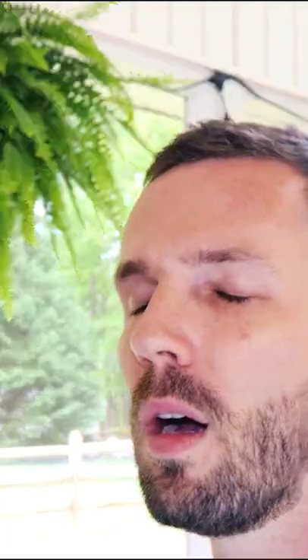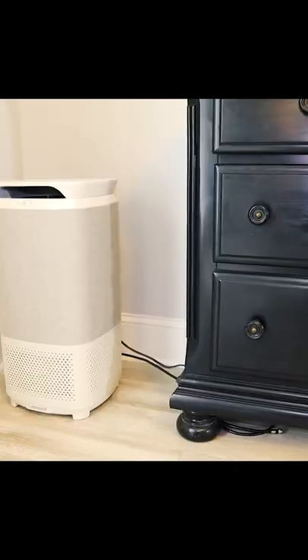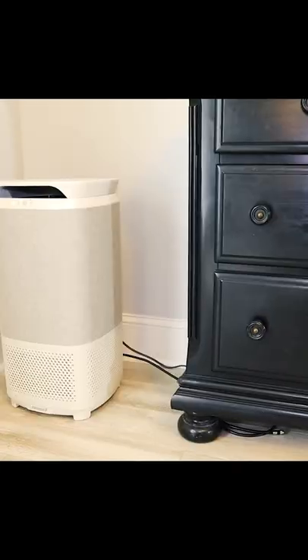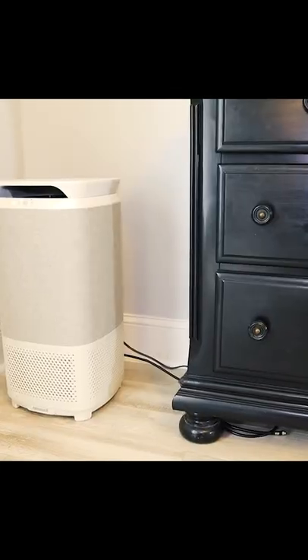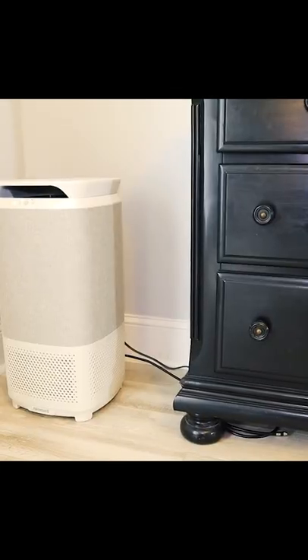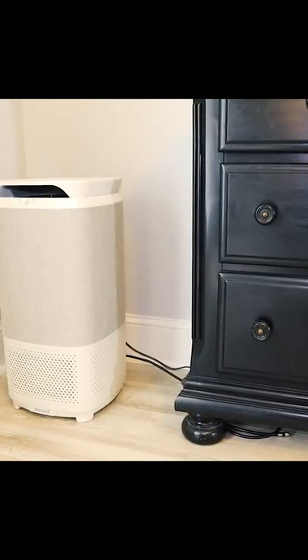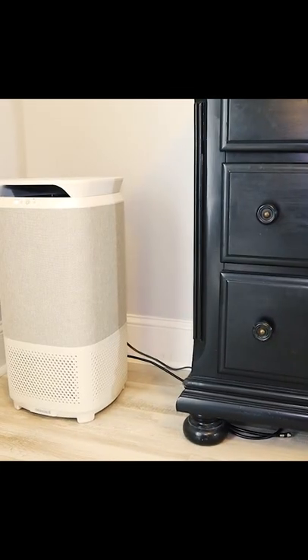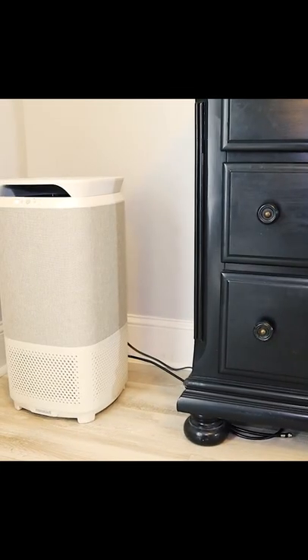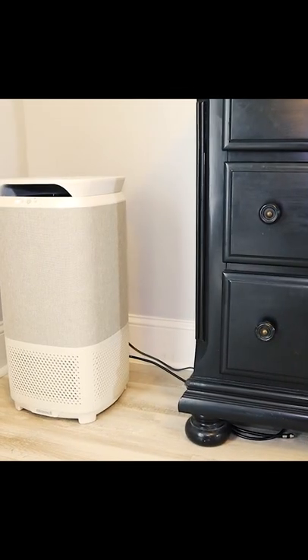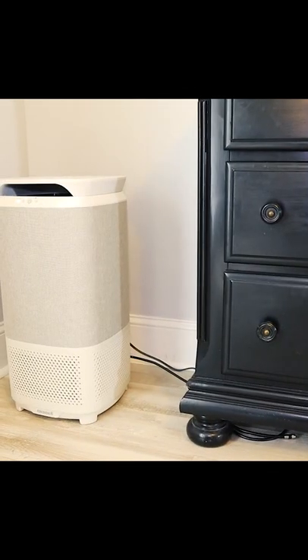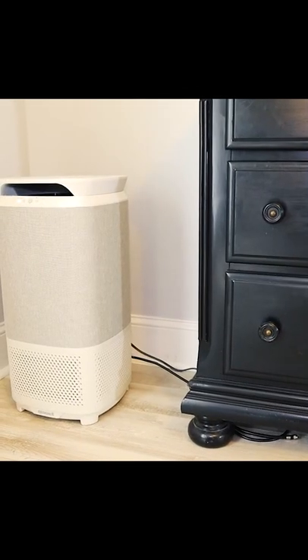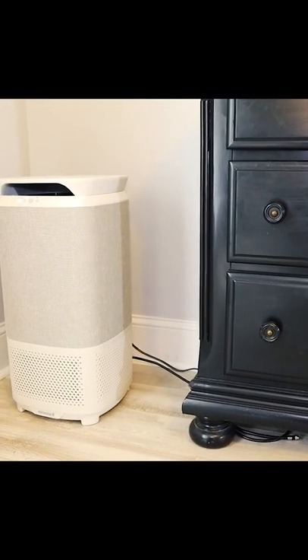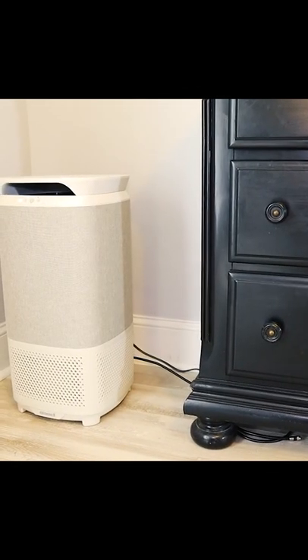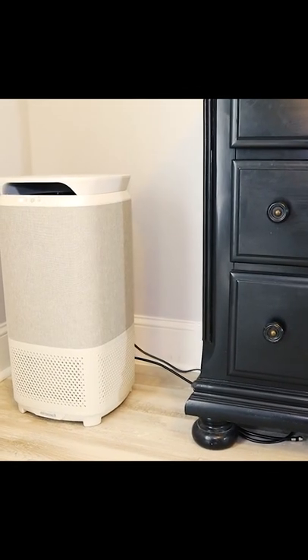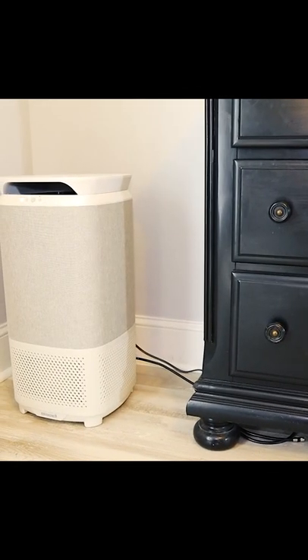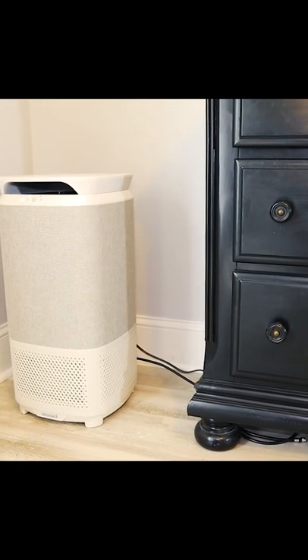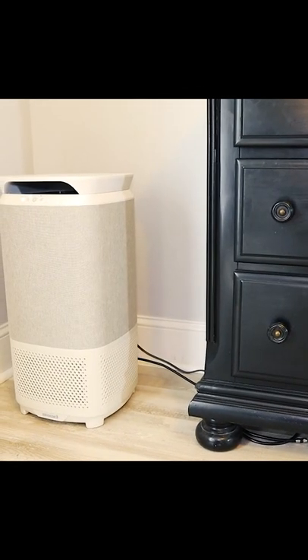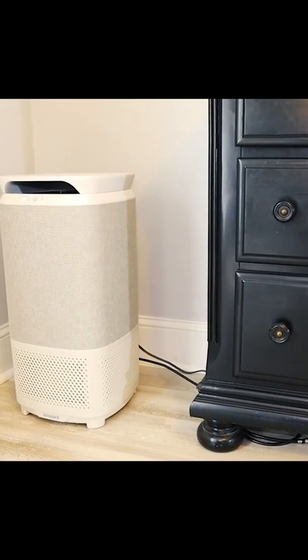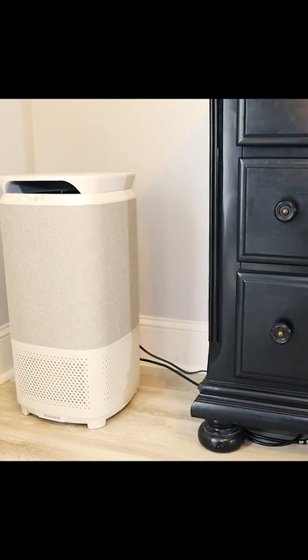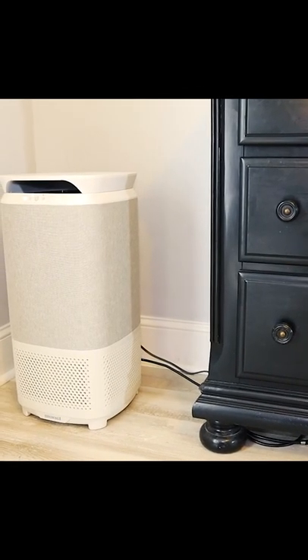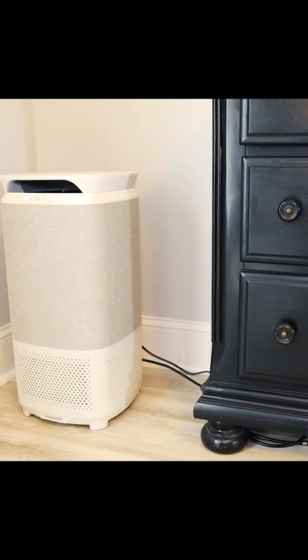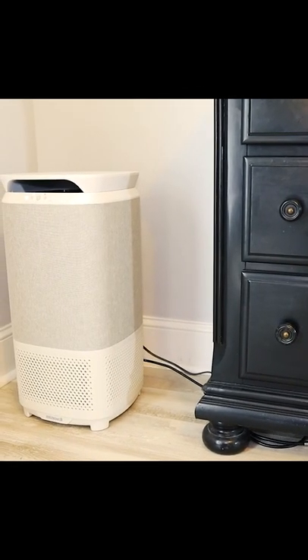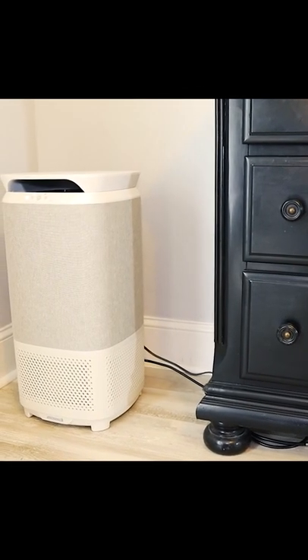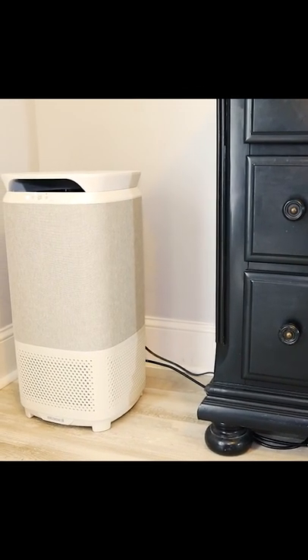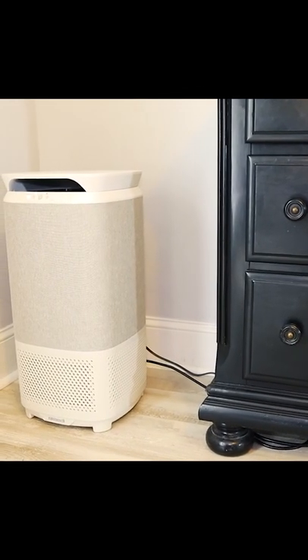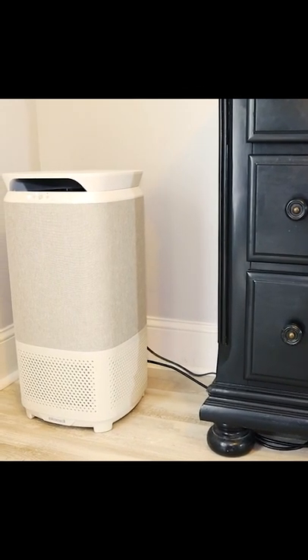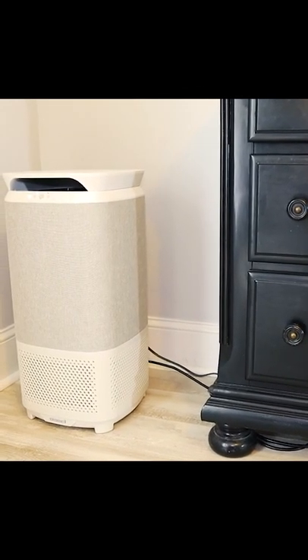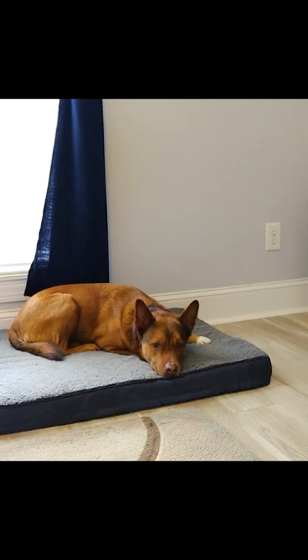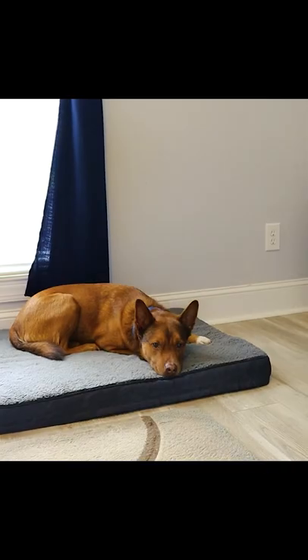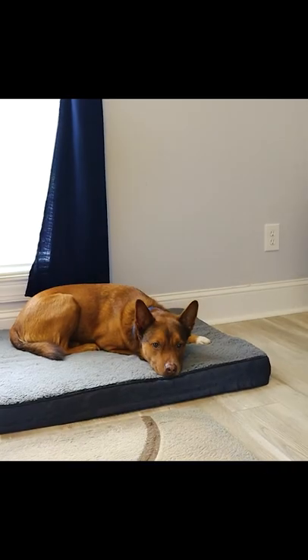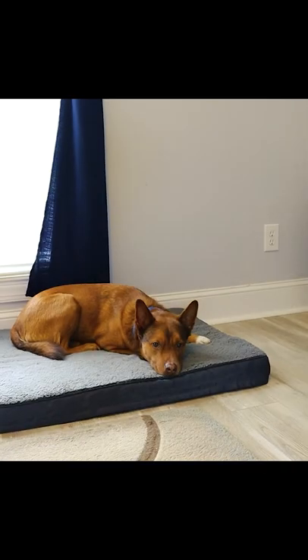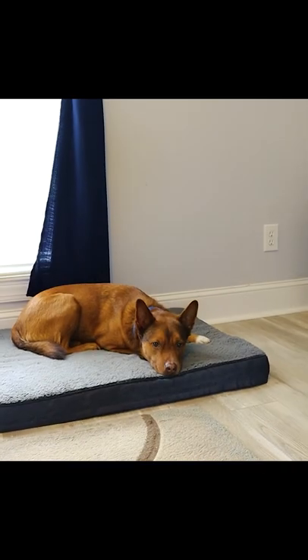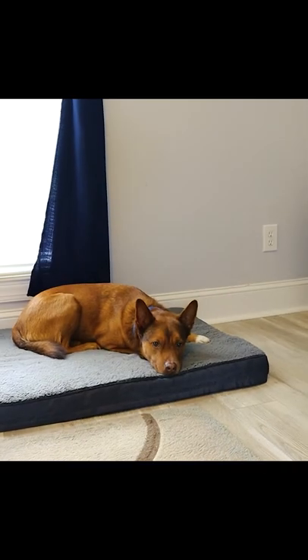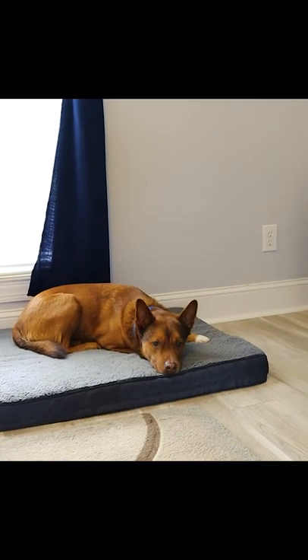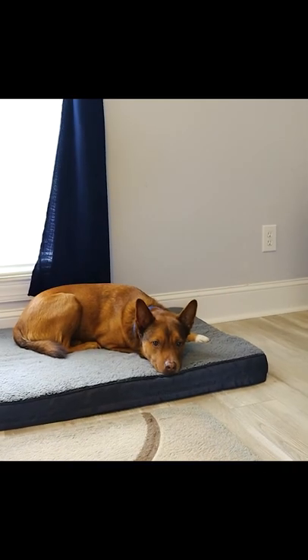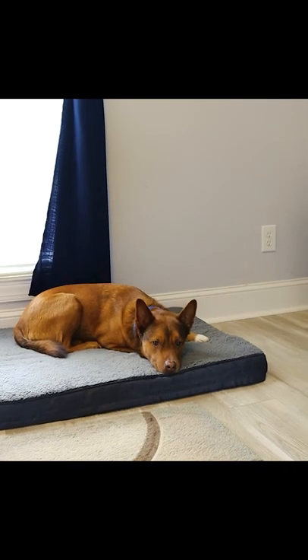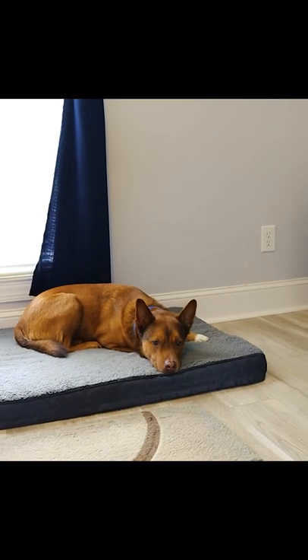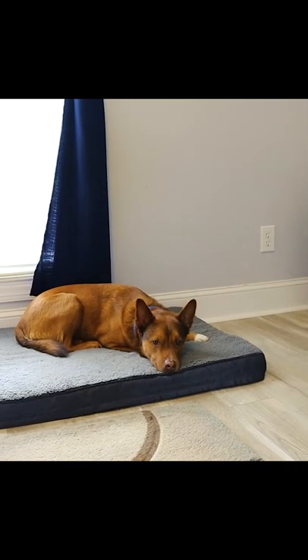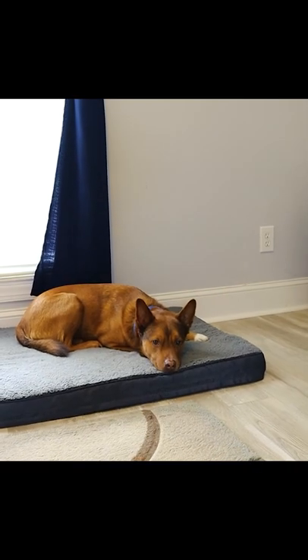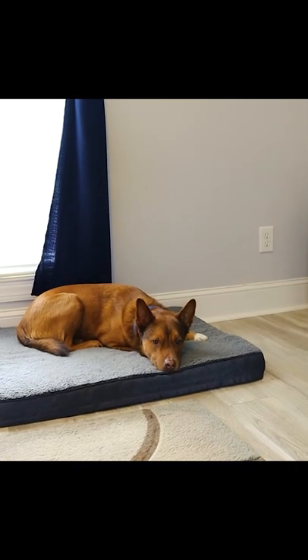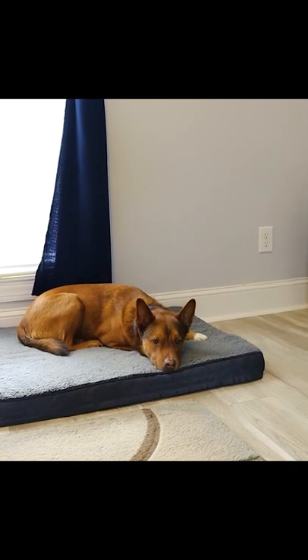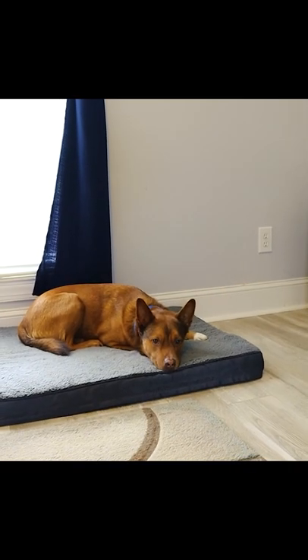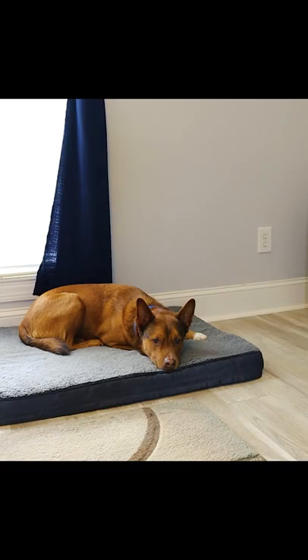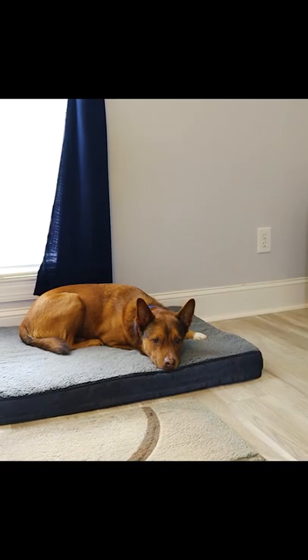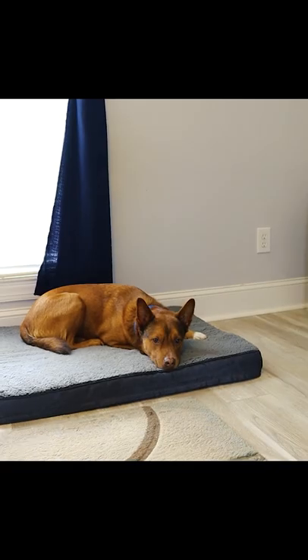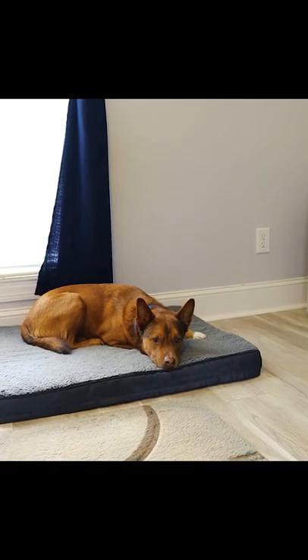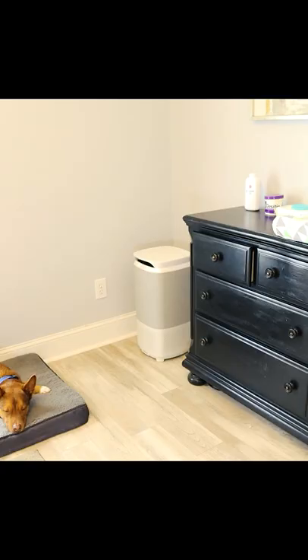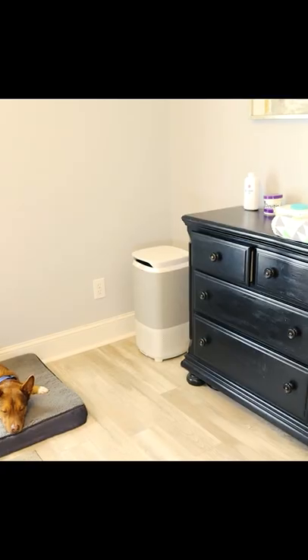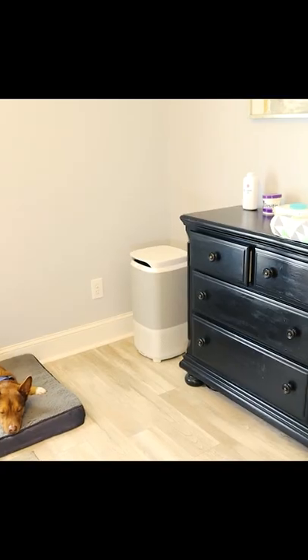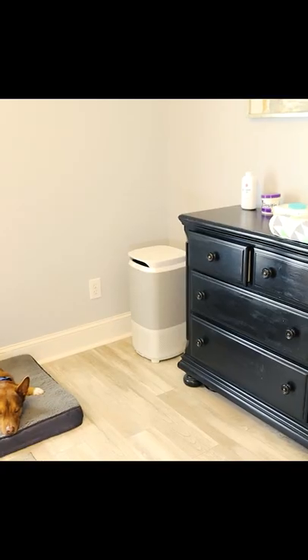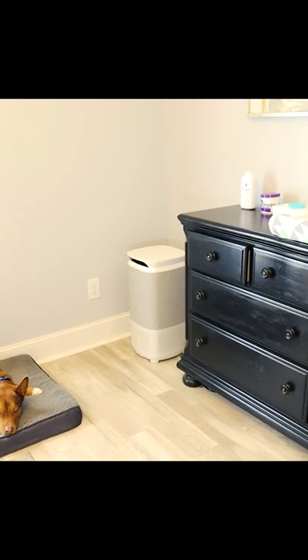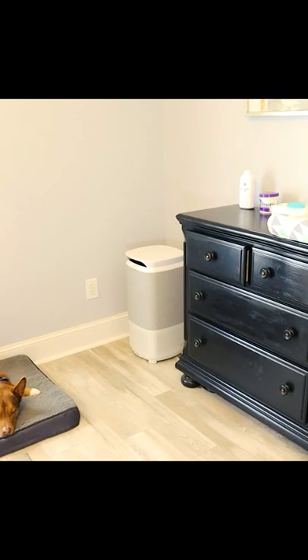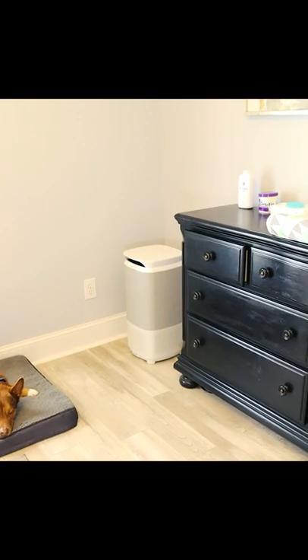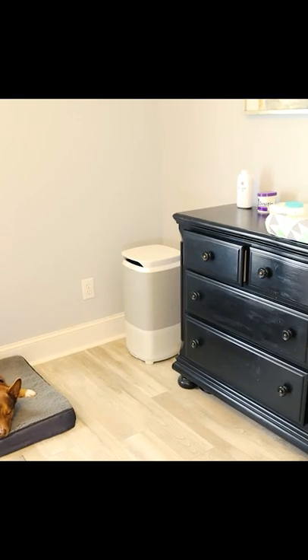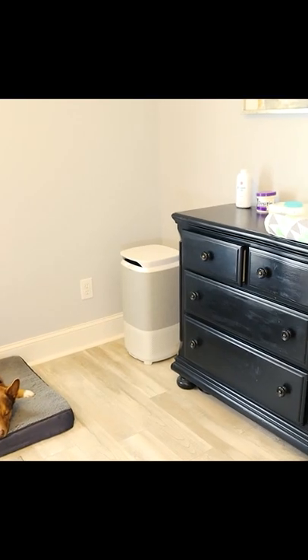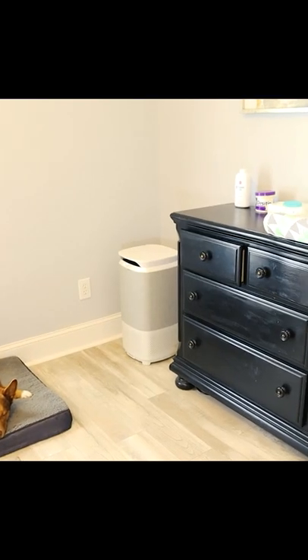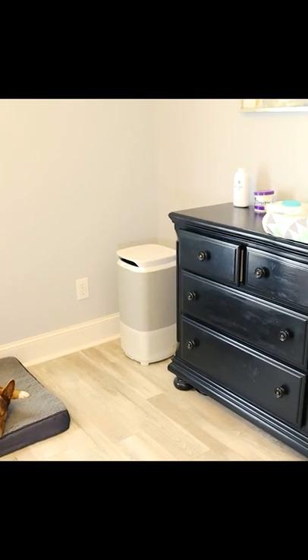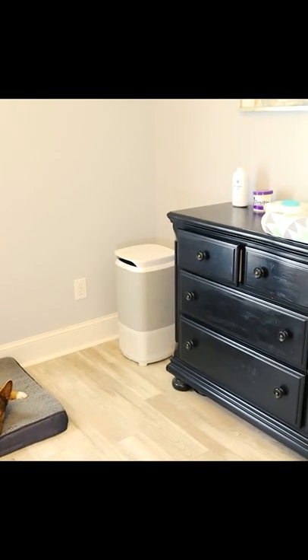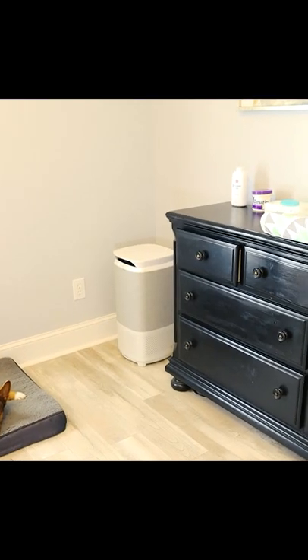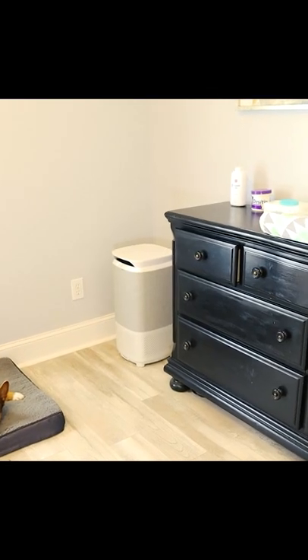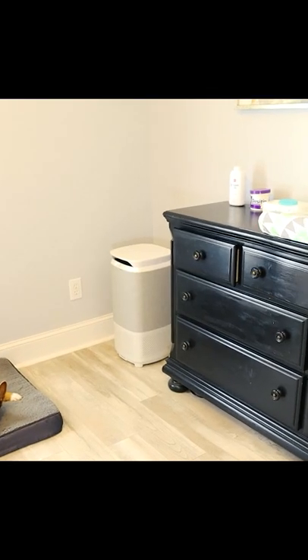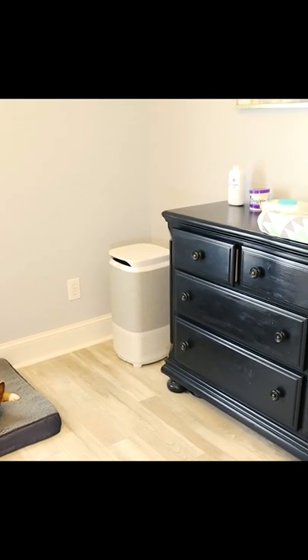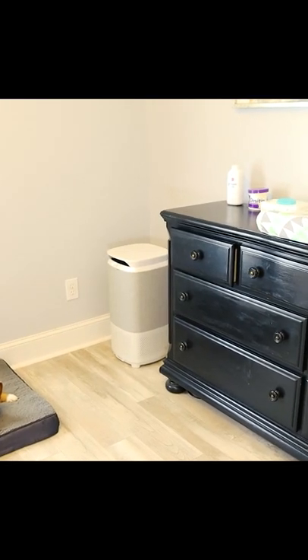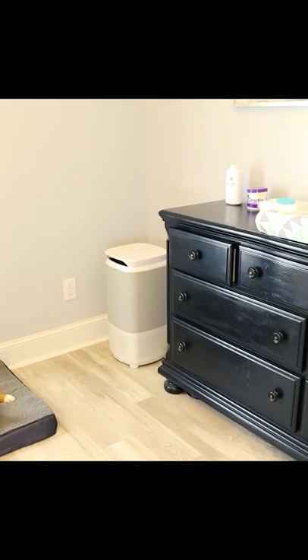This is our professionally designed air purifier in our bedroom, right next to where our dogs lounge most of the night — and near the stinky diaper changing station.